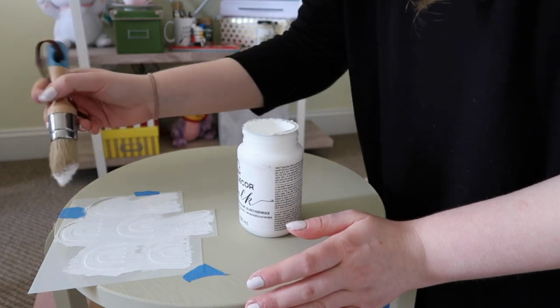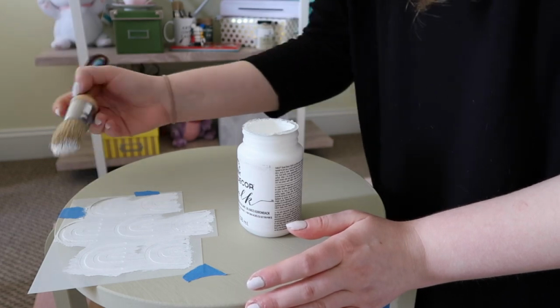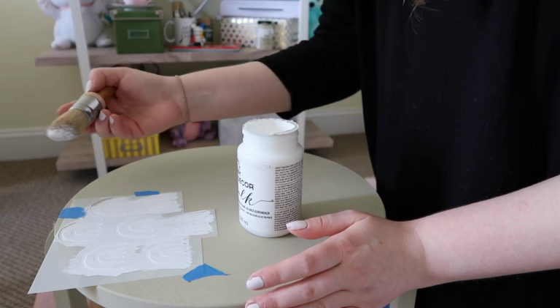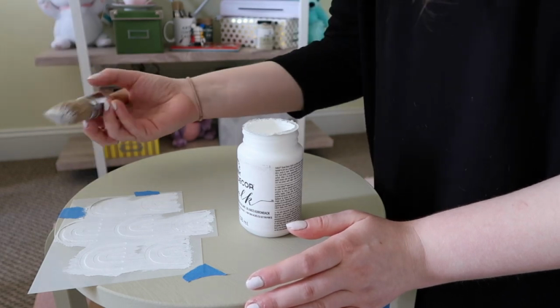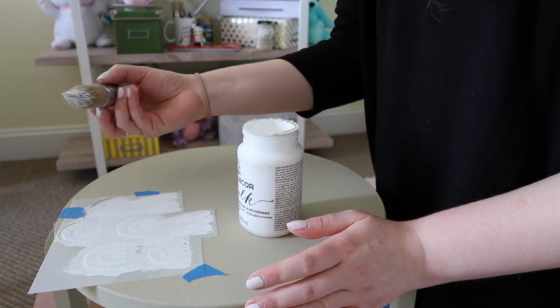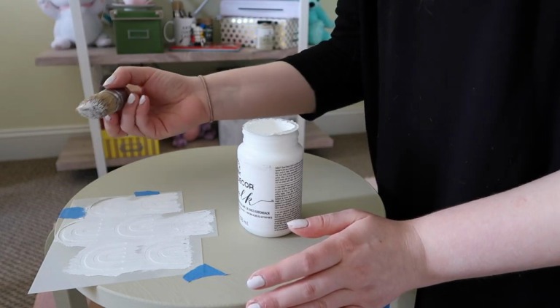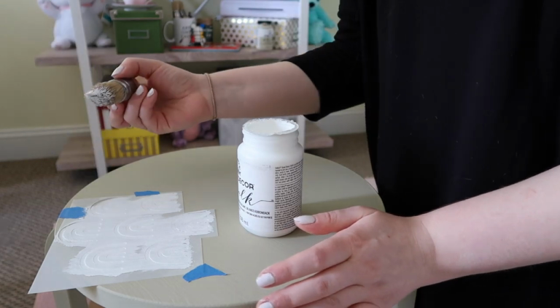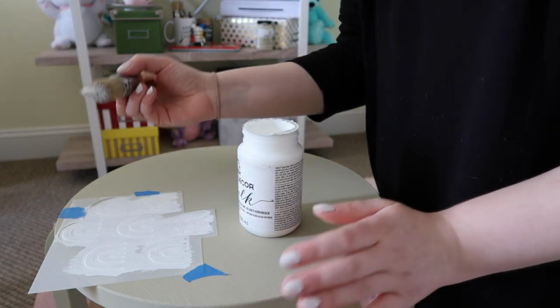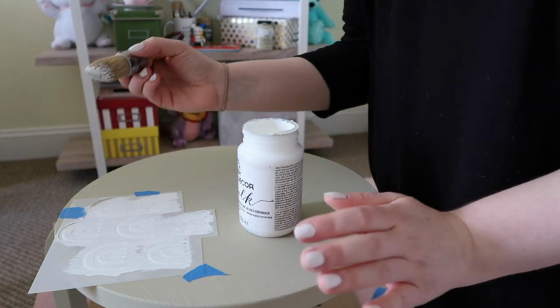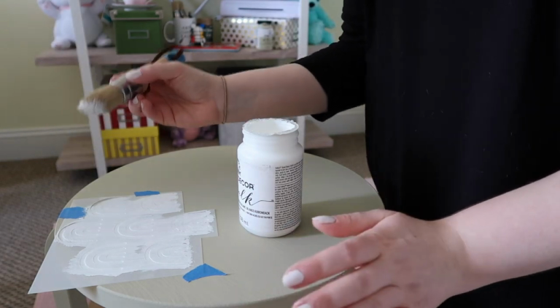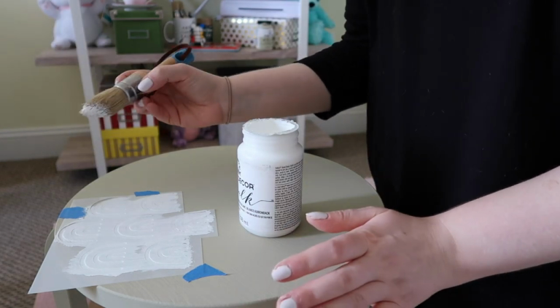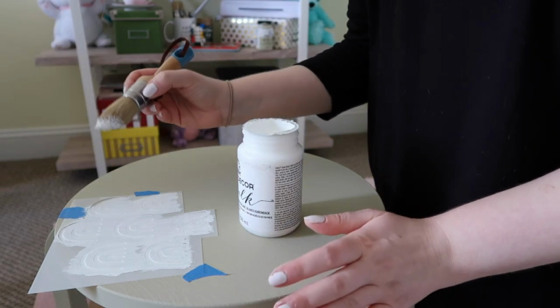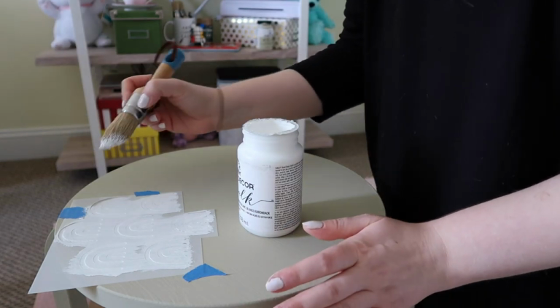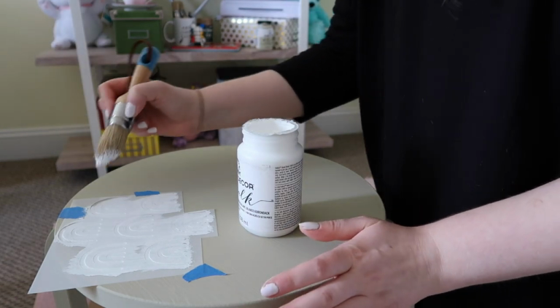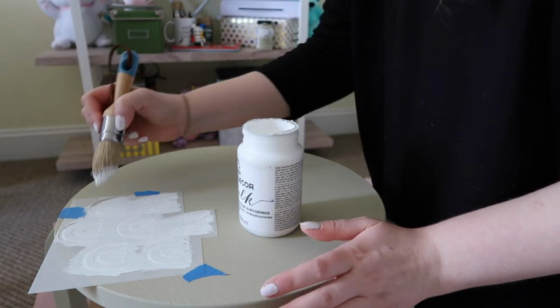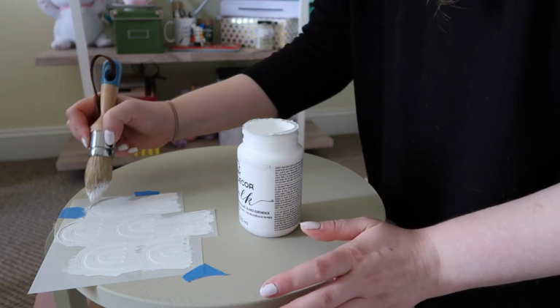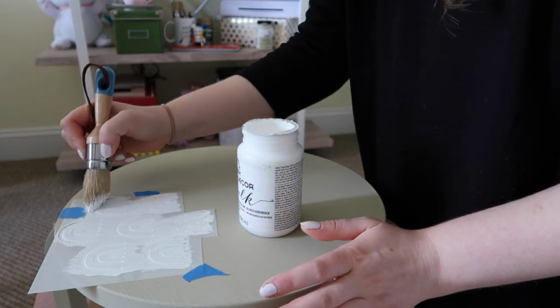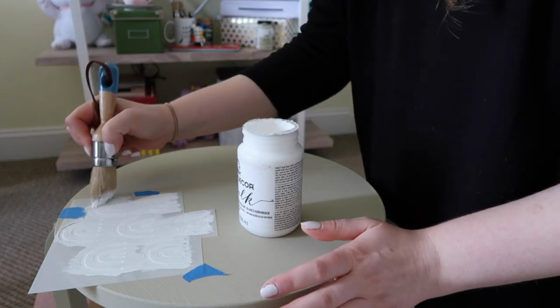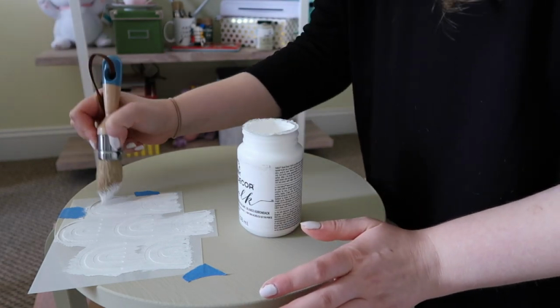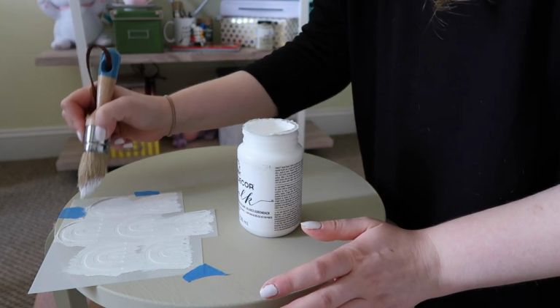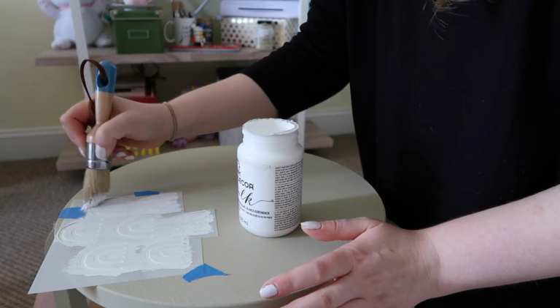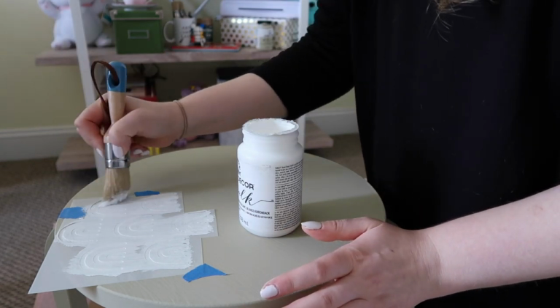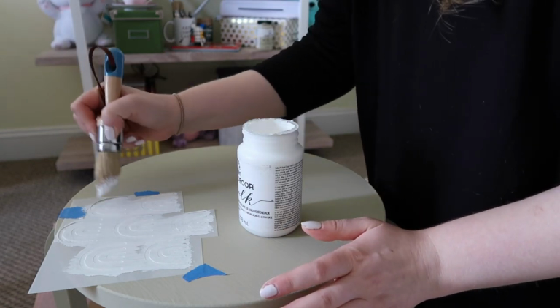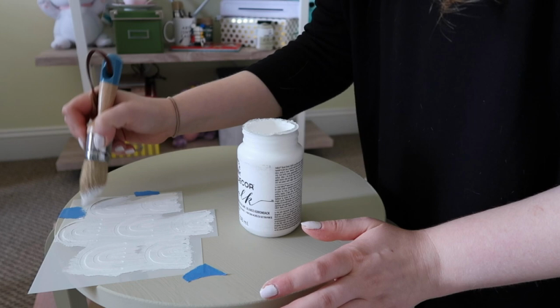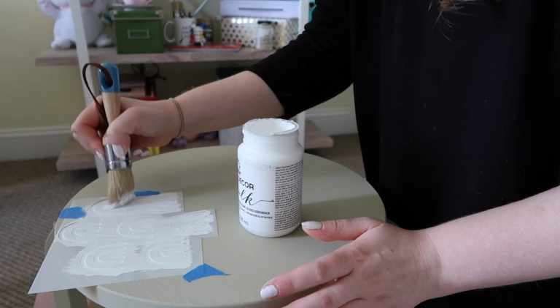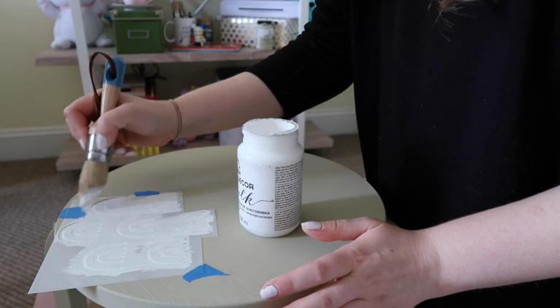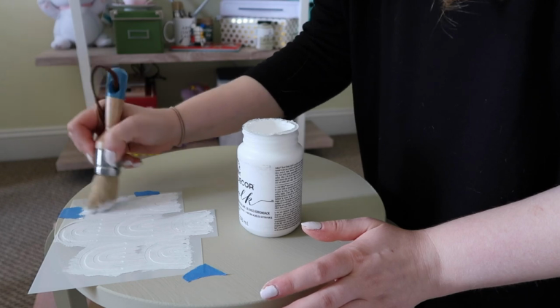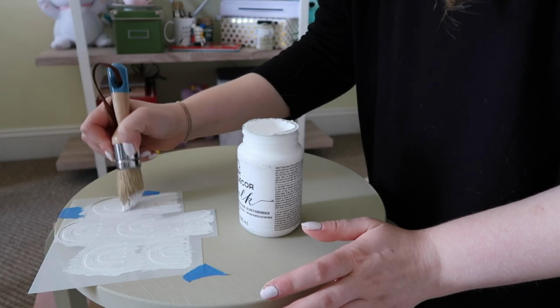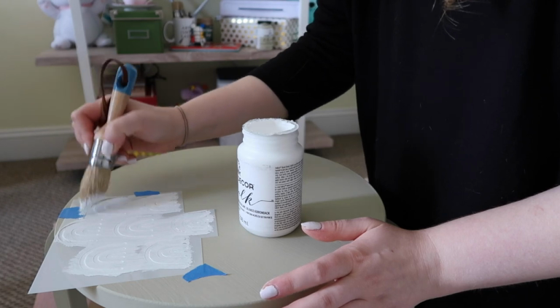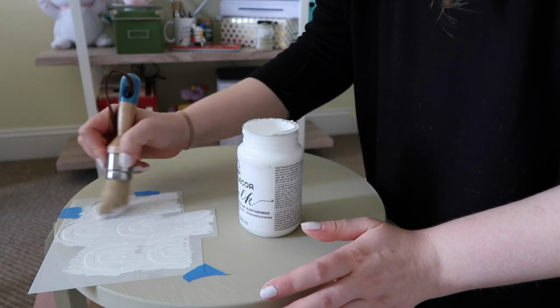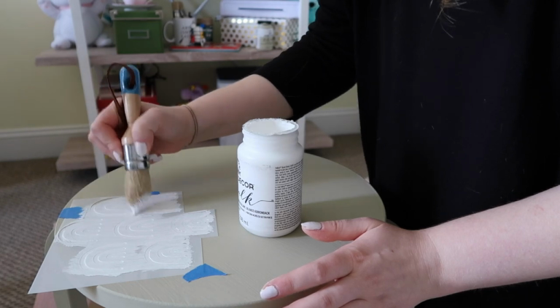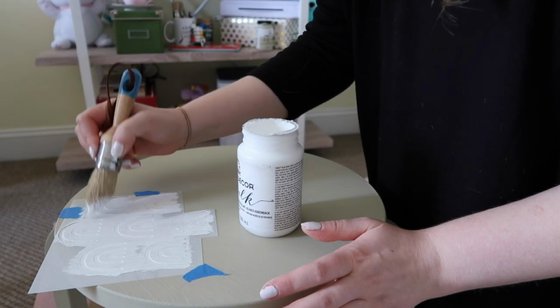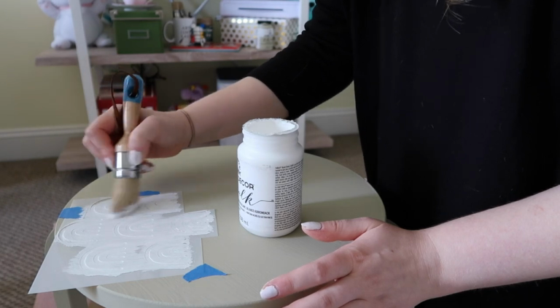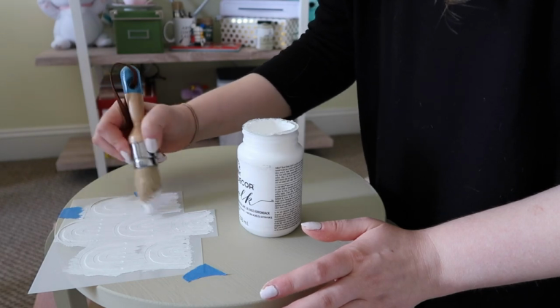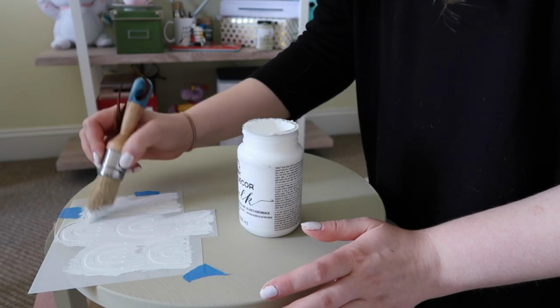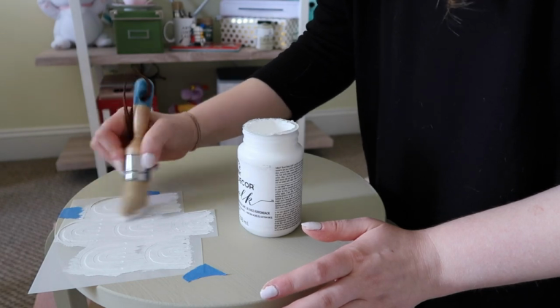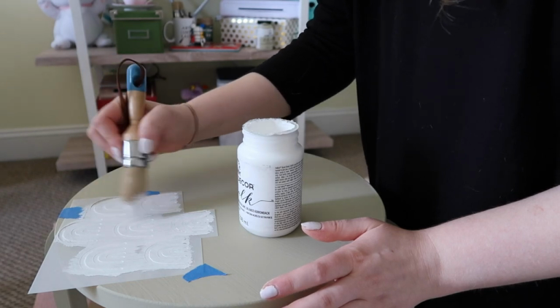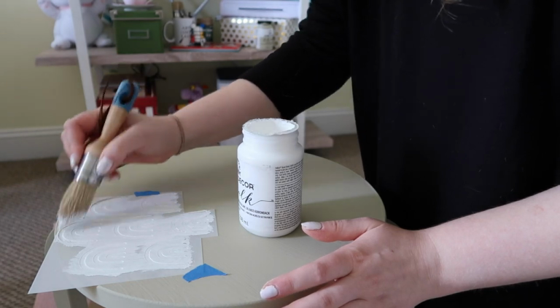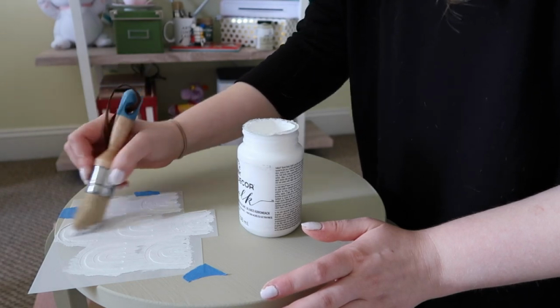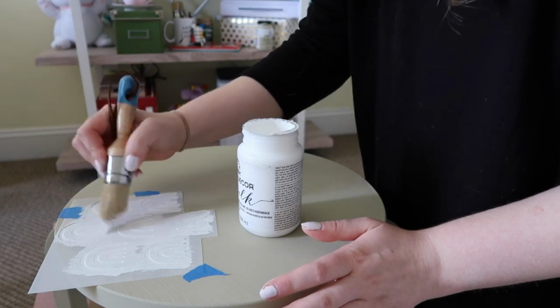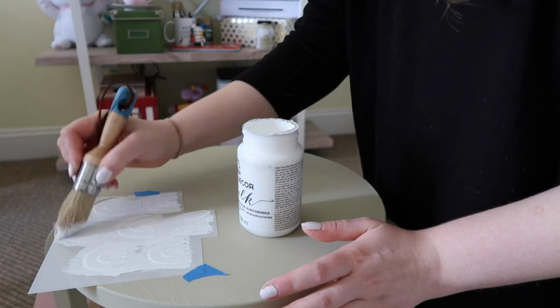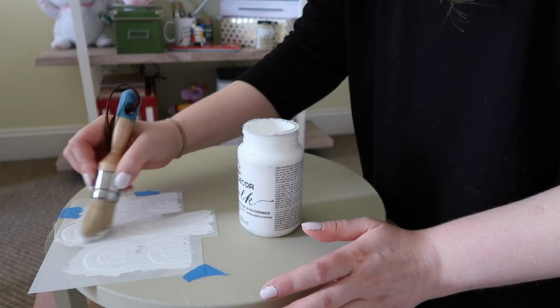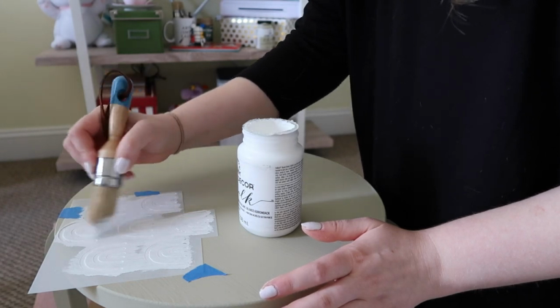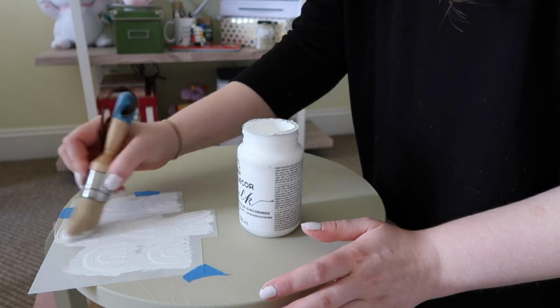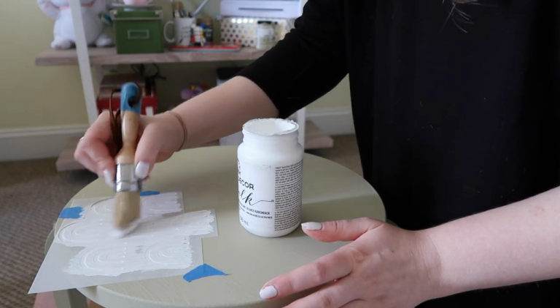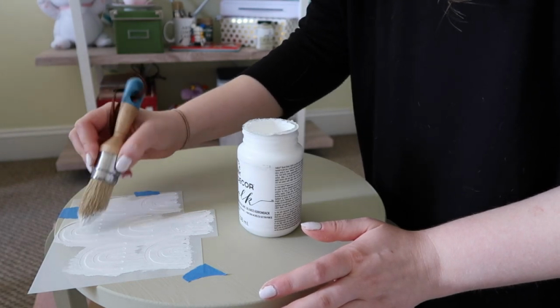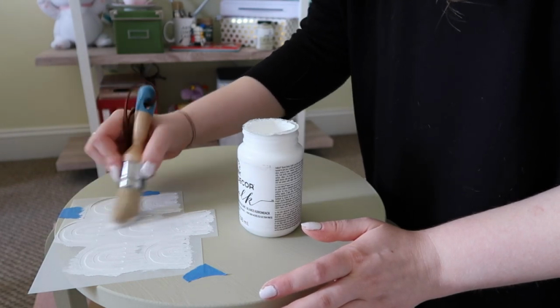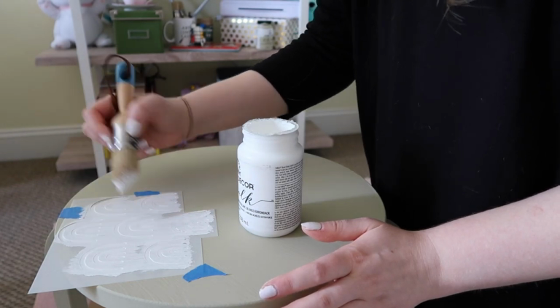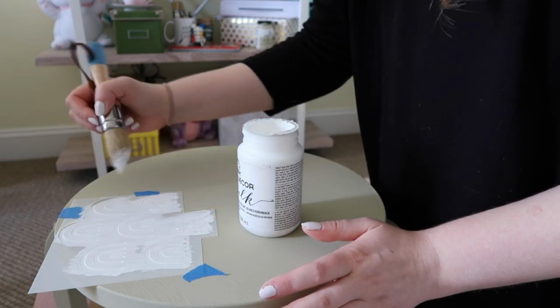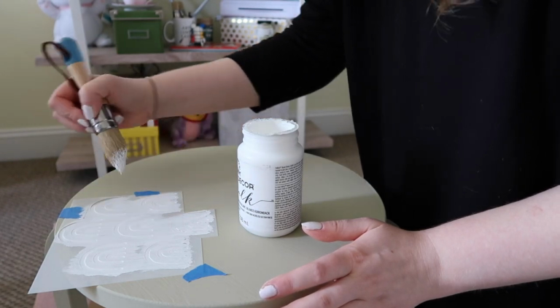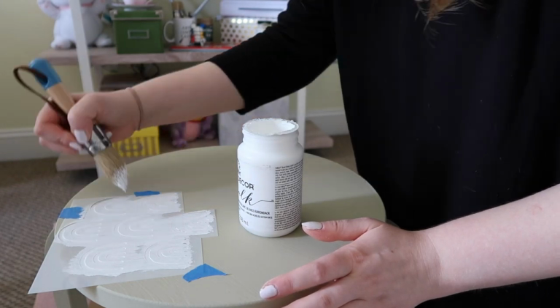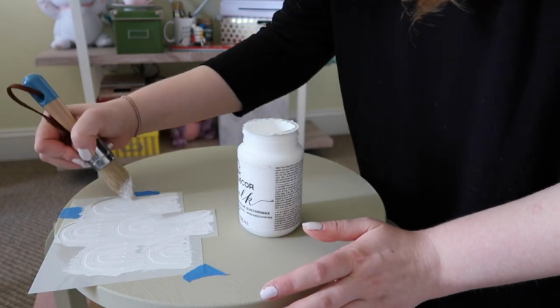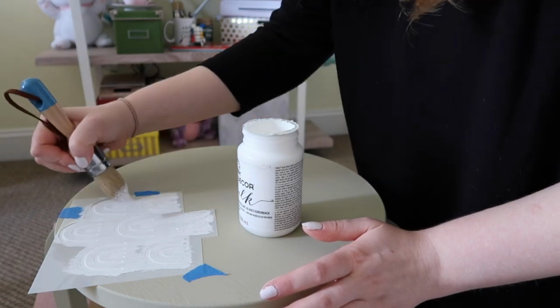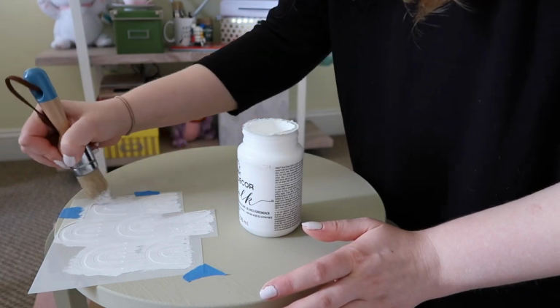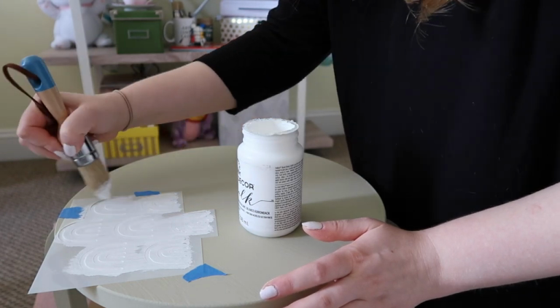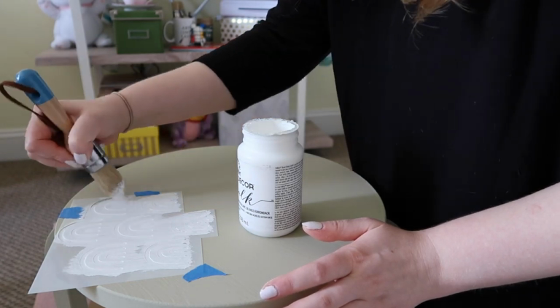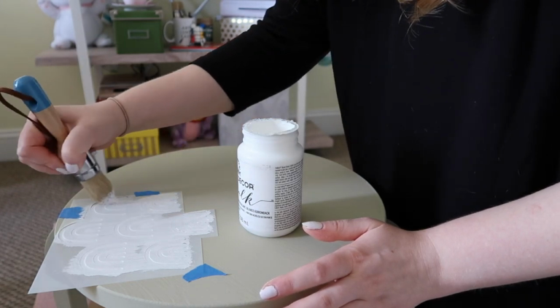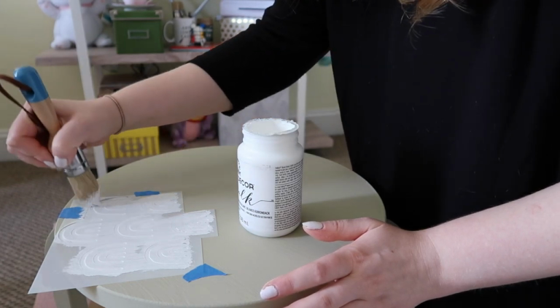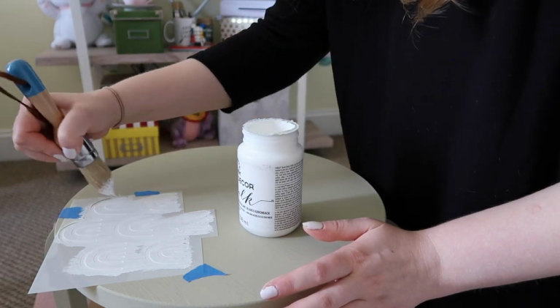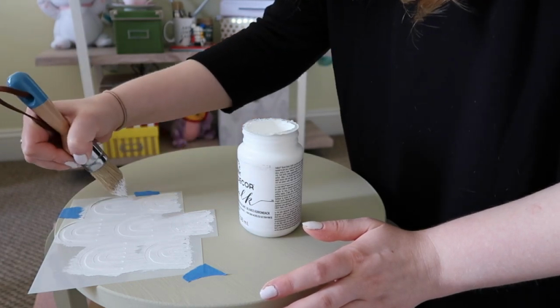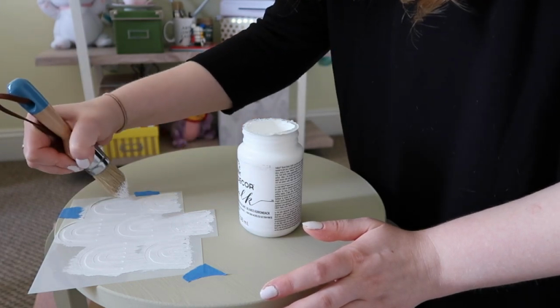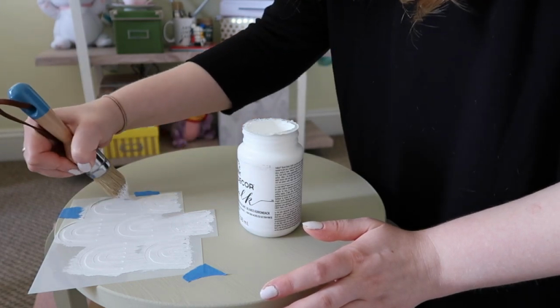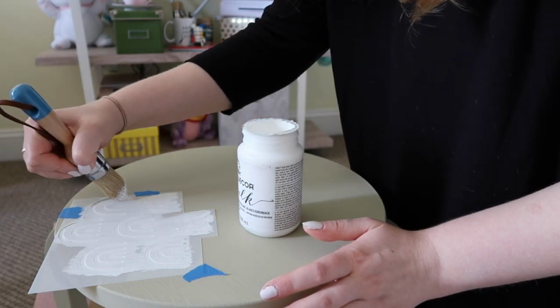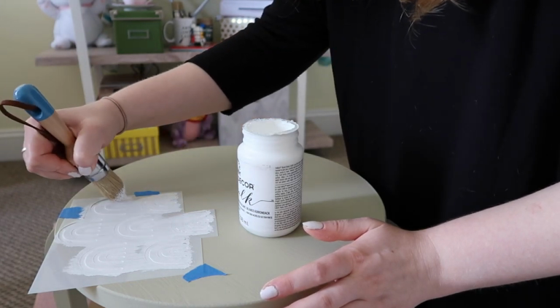One thing I'm finding is that you definitely don't need a ton of paint on here — it actually creates more issues if you use too much.